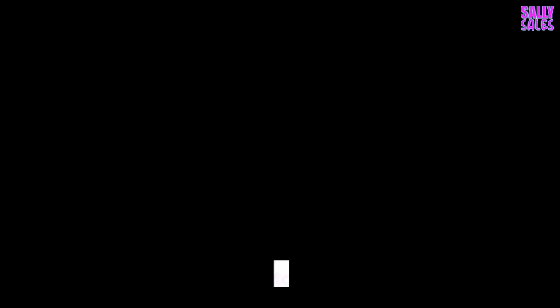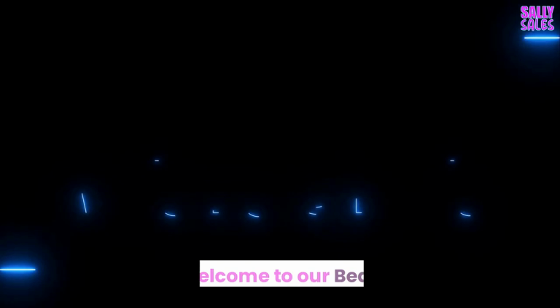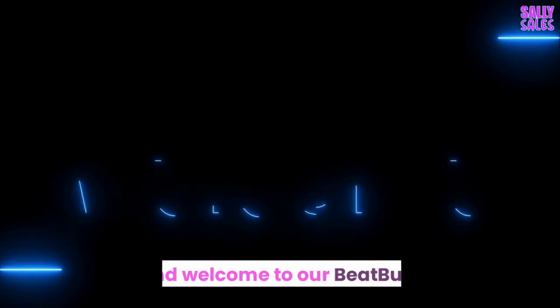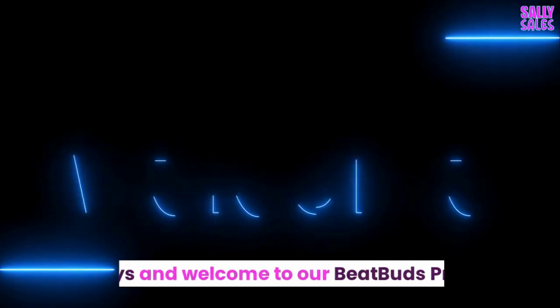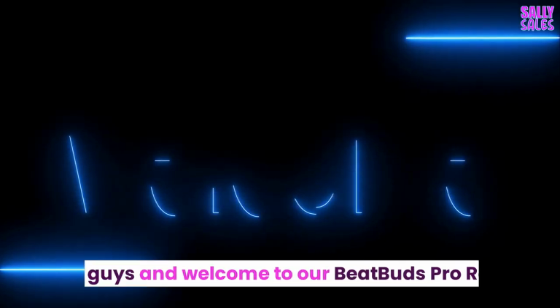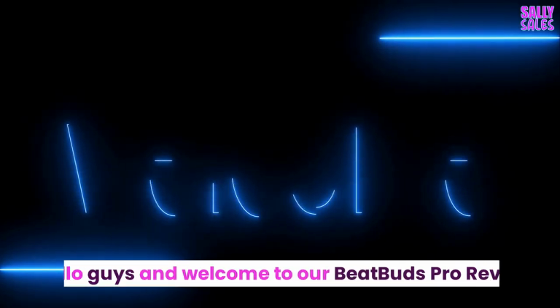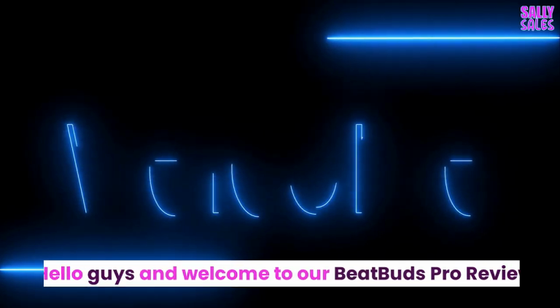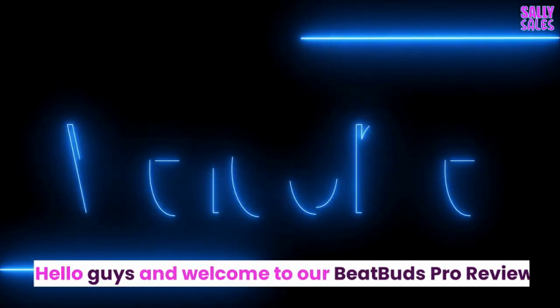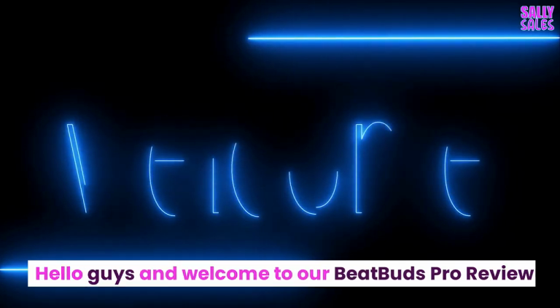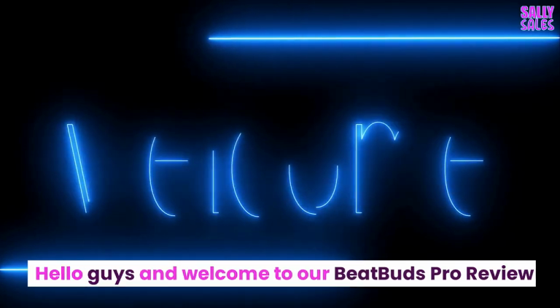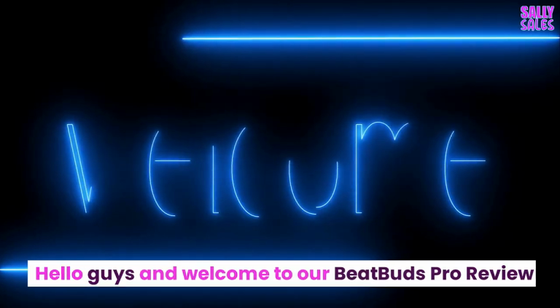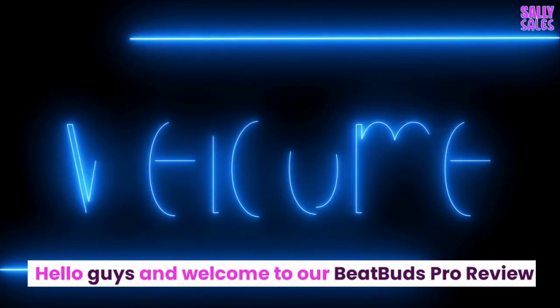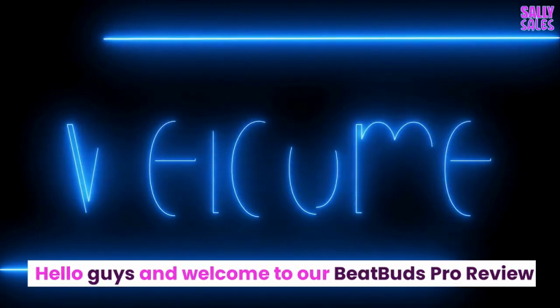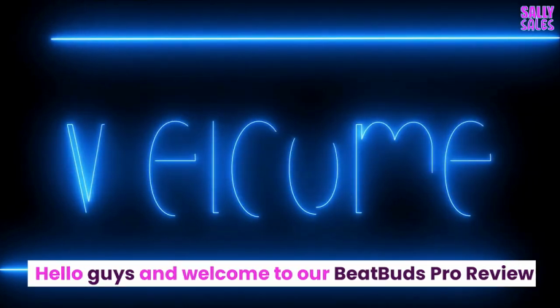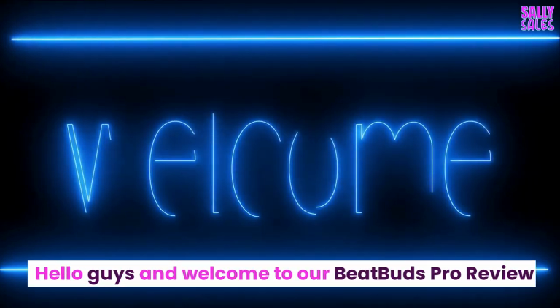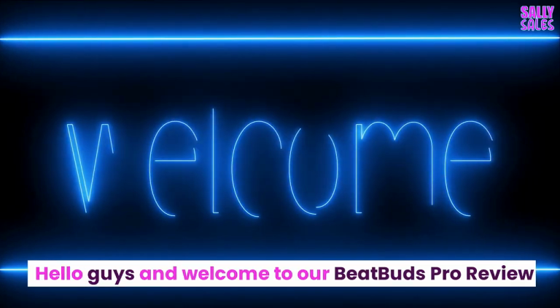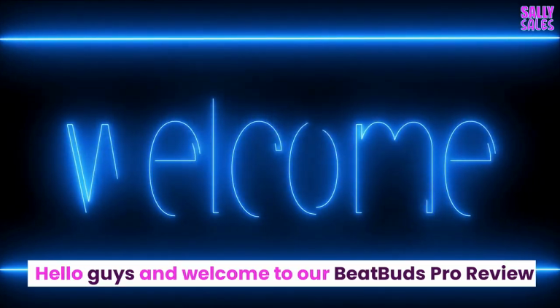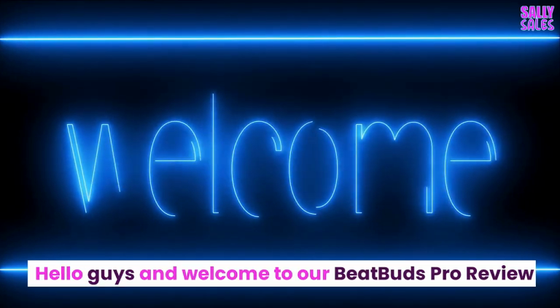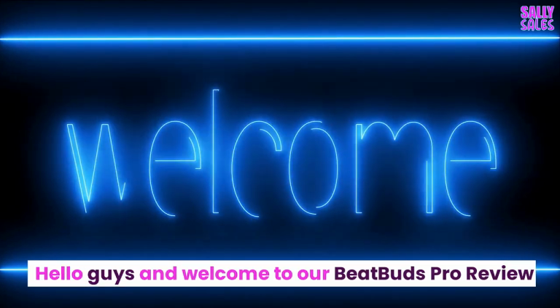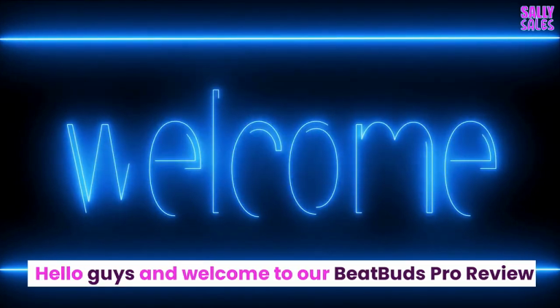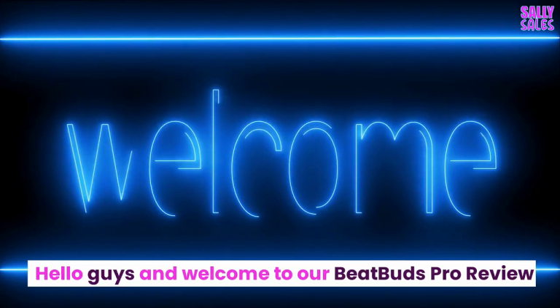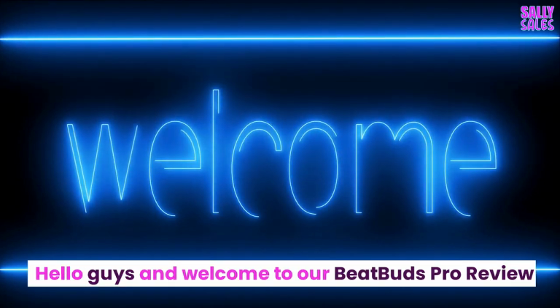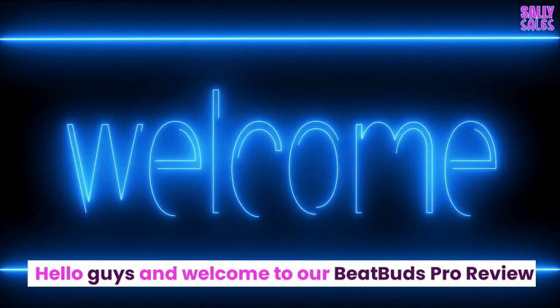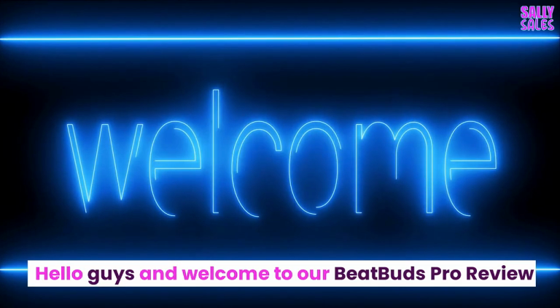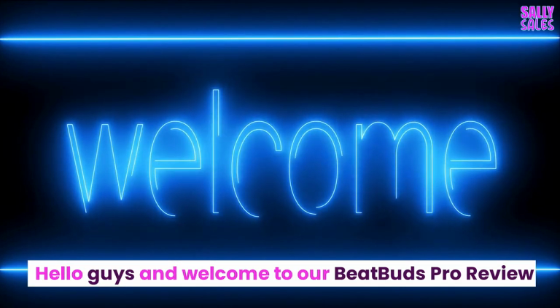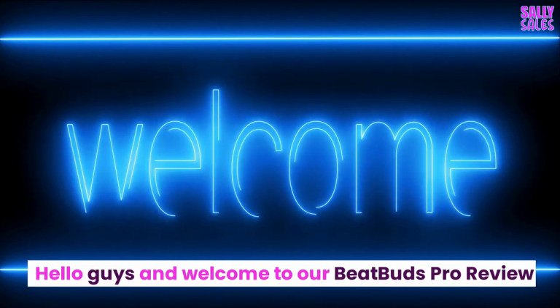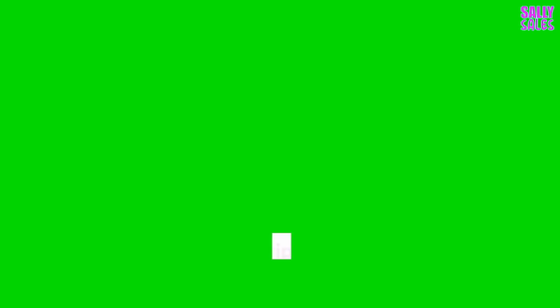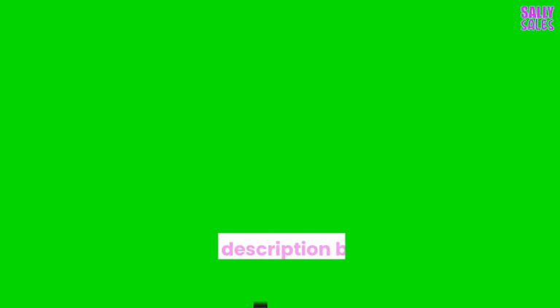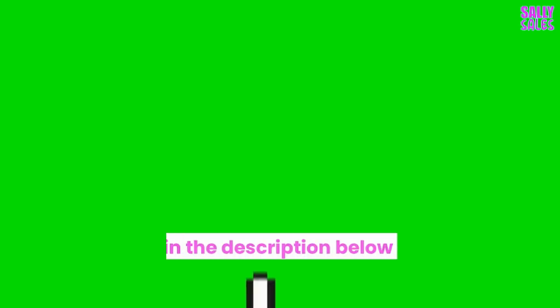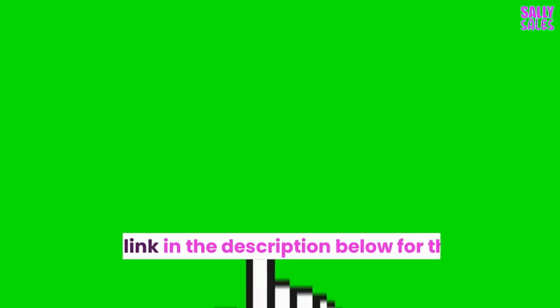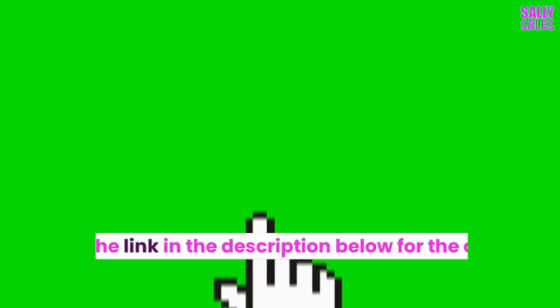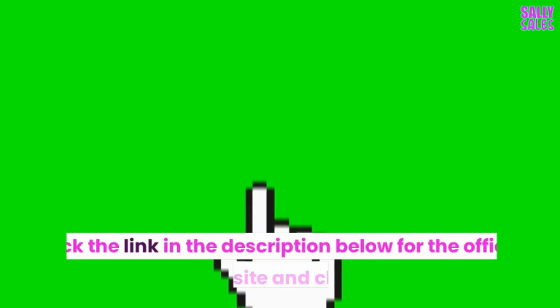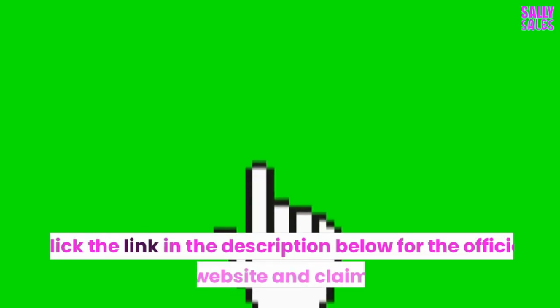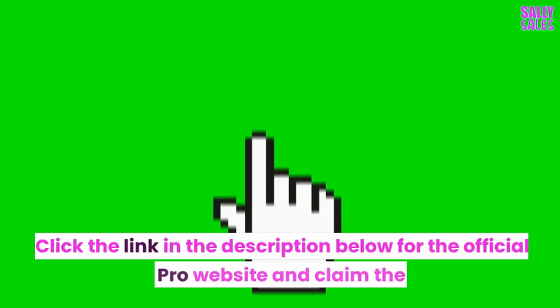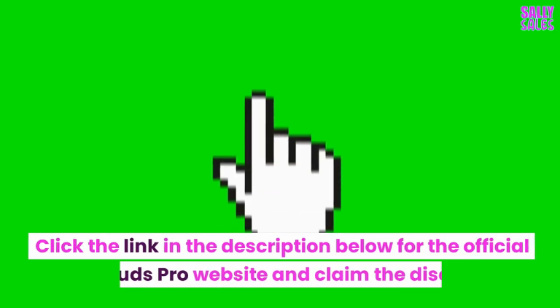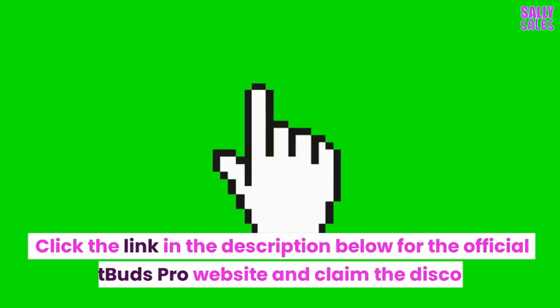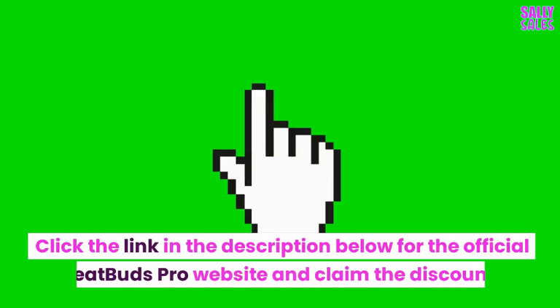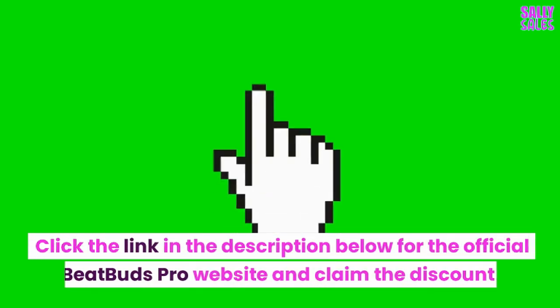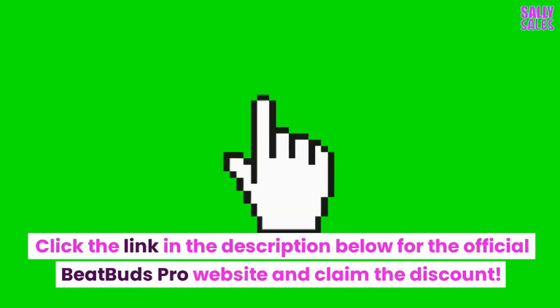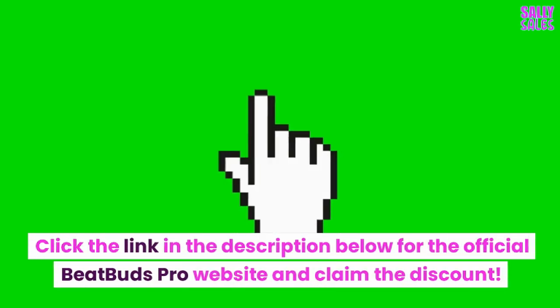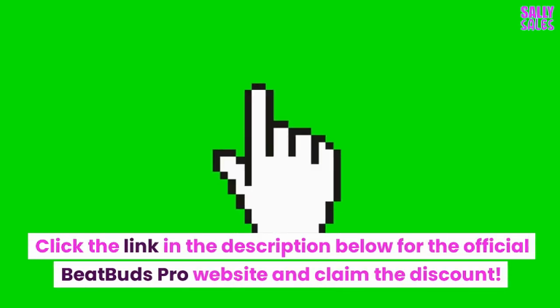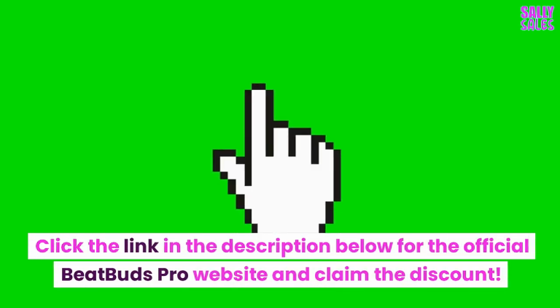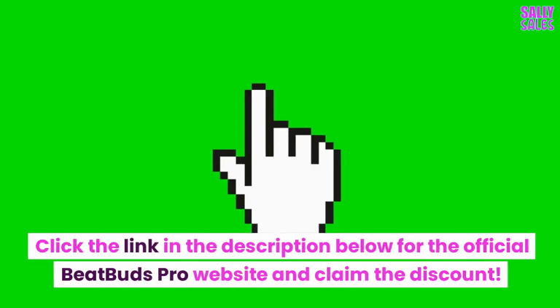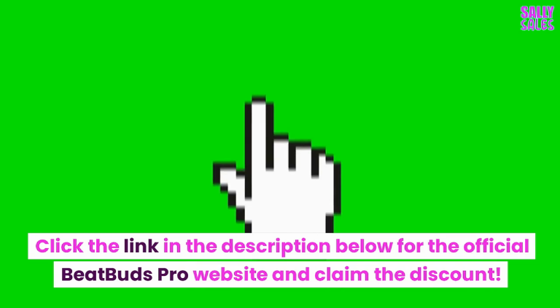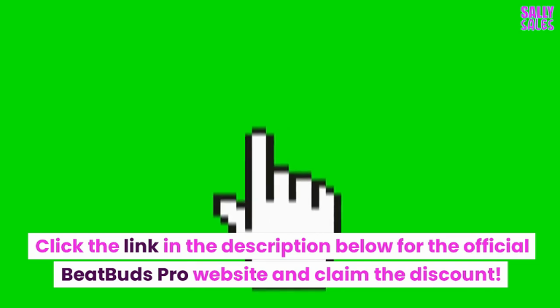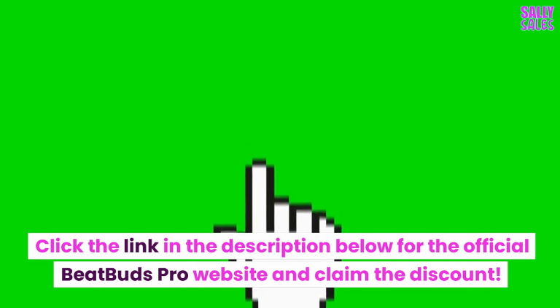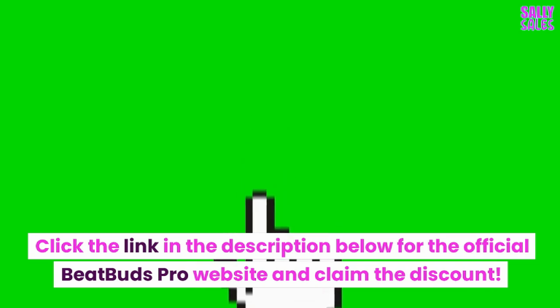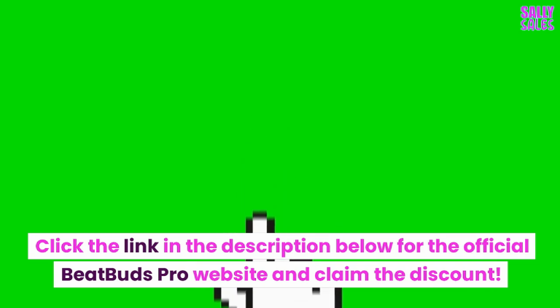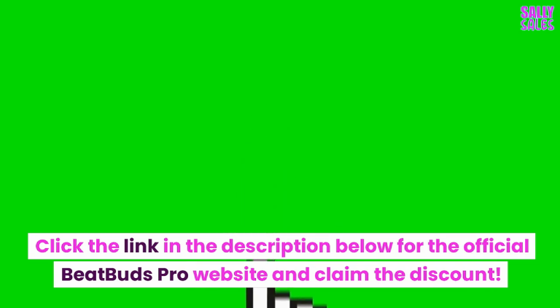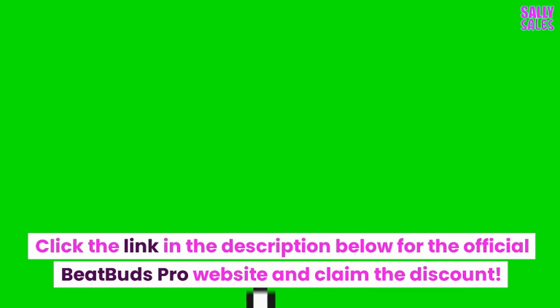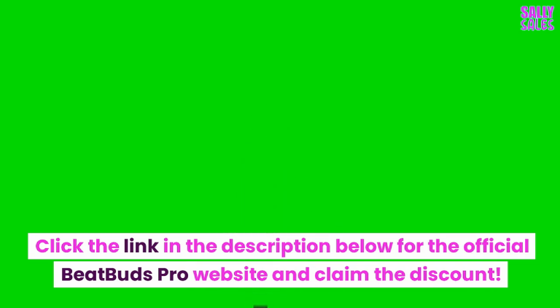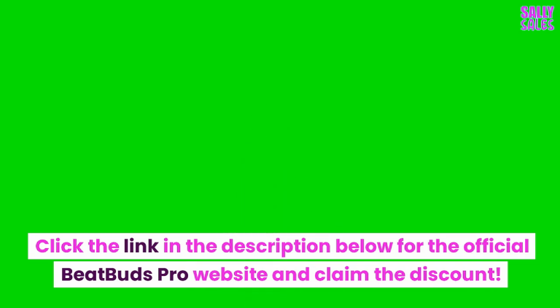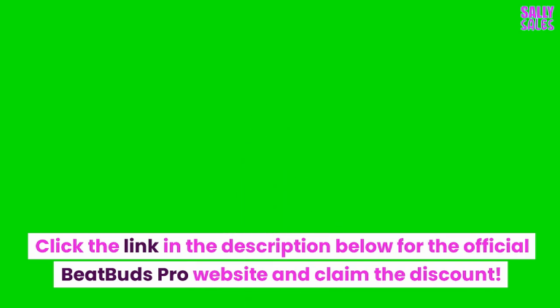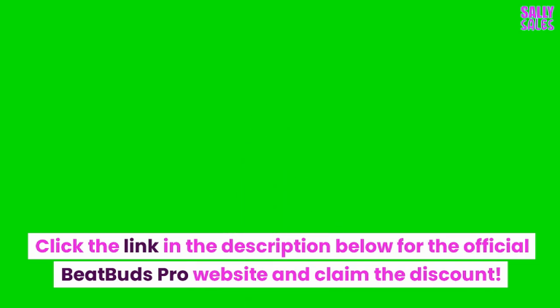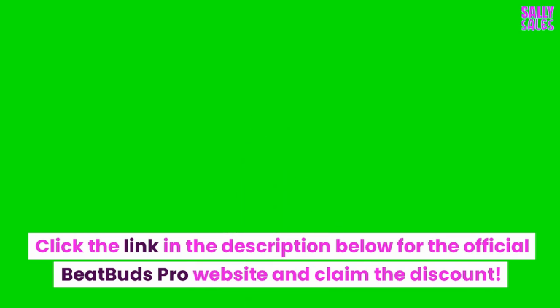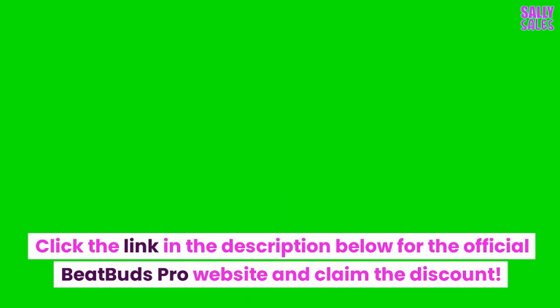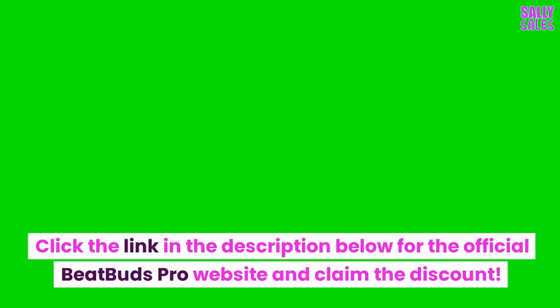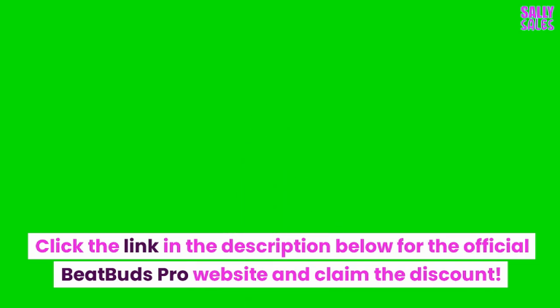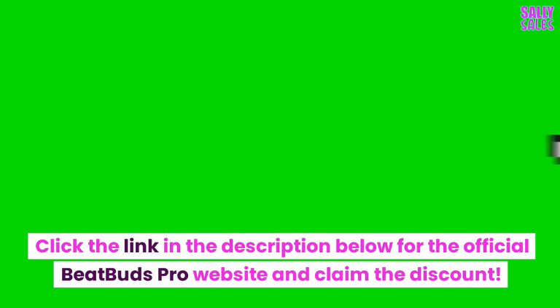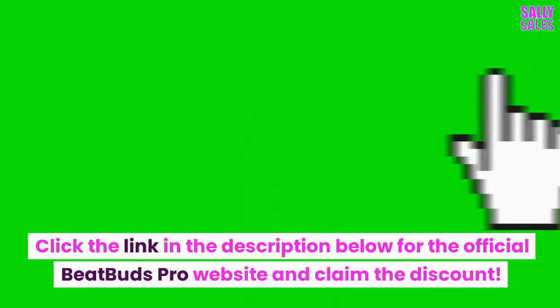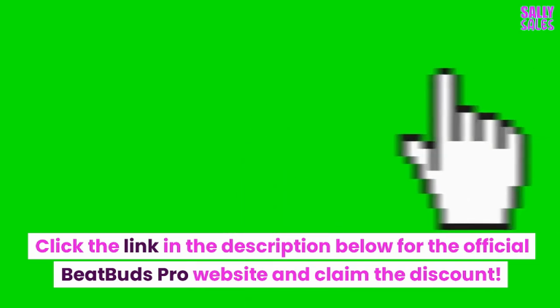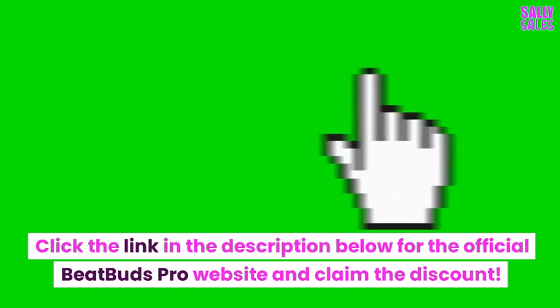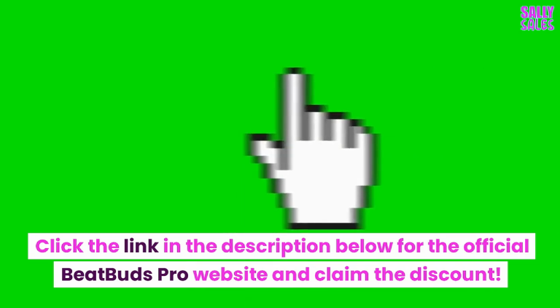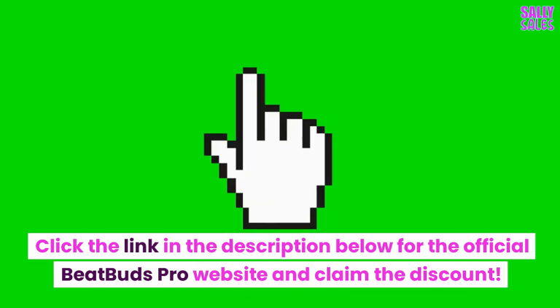Hello guys and welcome to our BeatBuds Pro review. Click the link in the description below for the official BeatBuds Pro website and claim the discount.